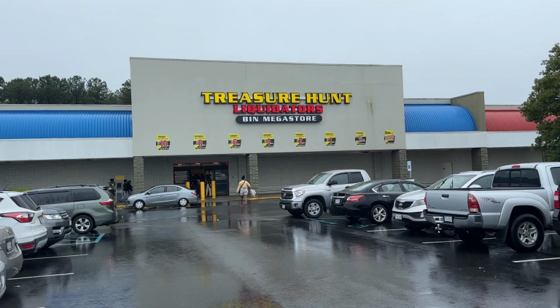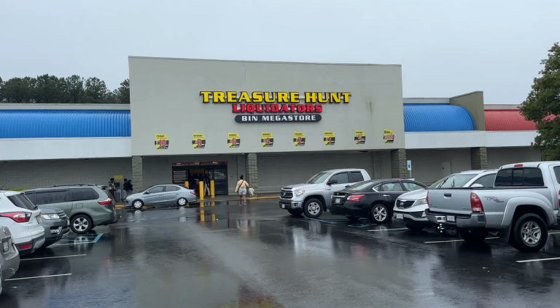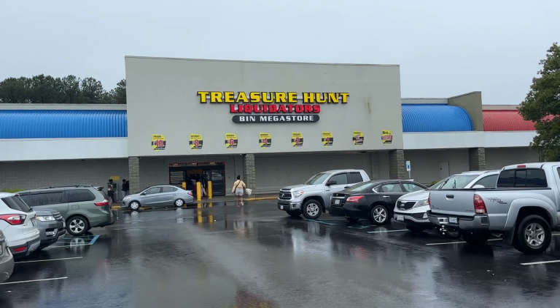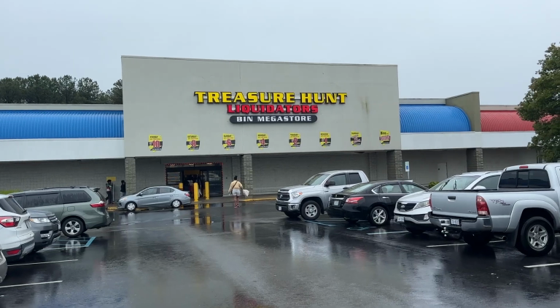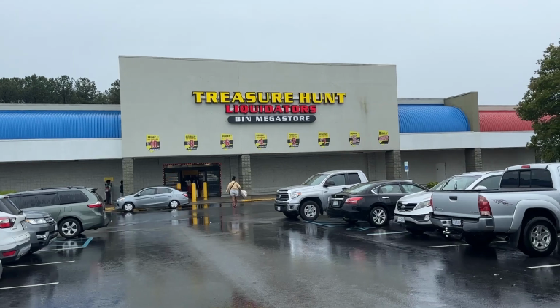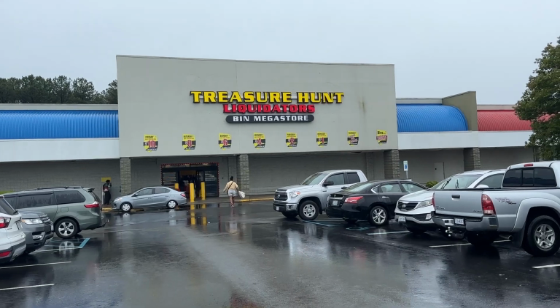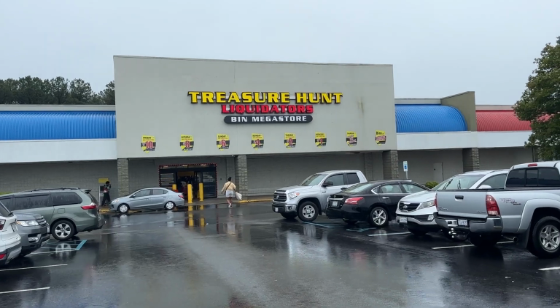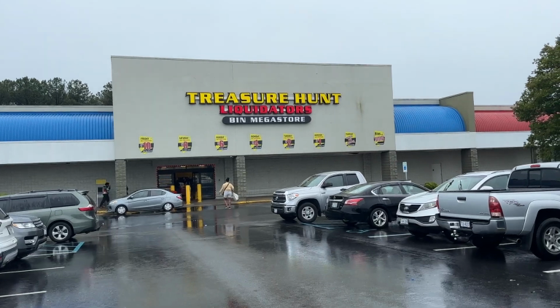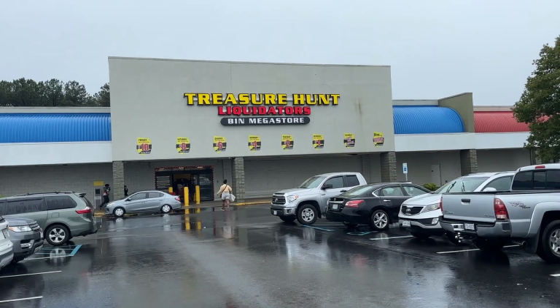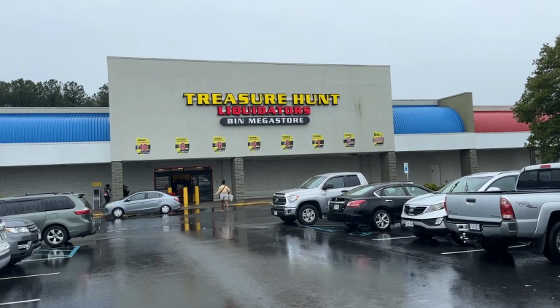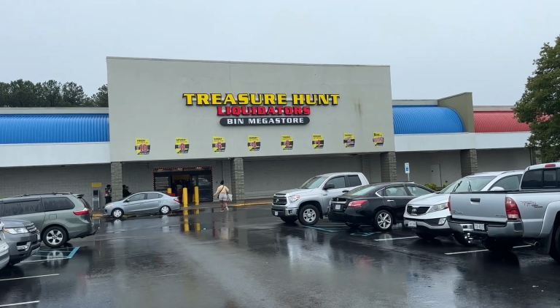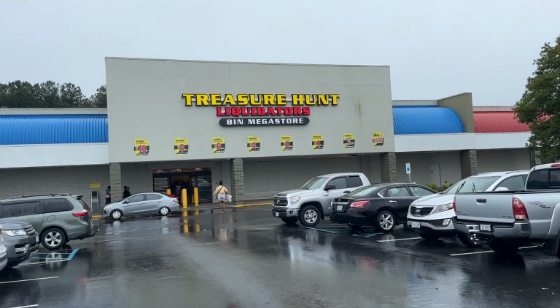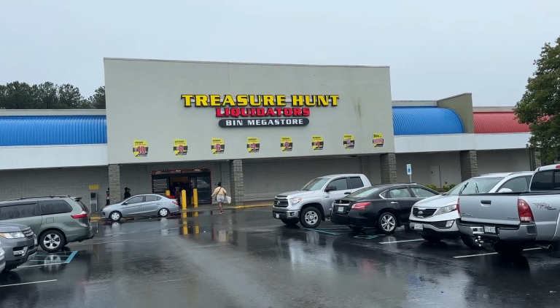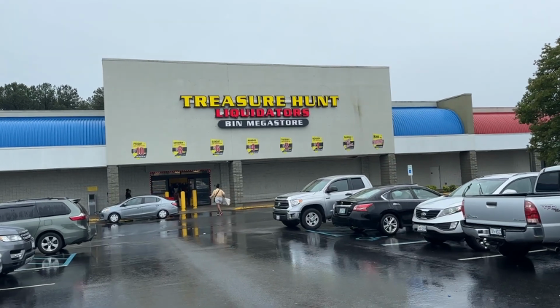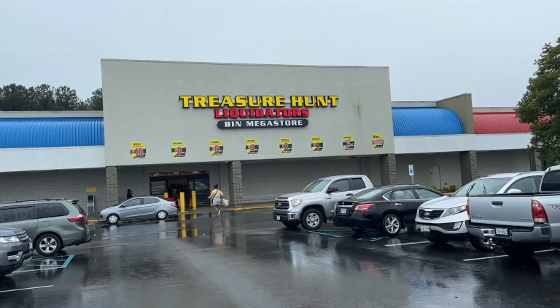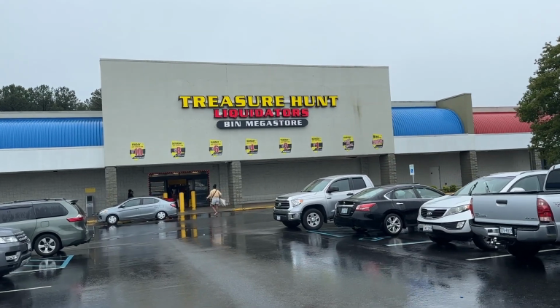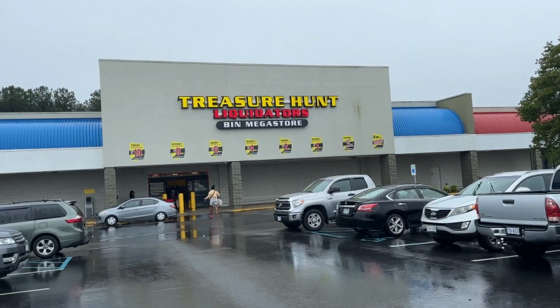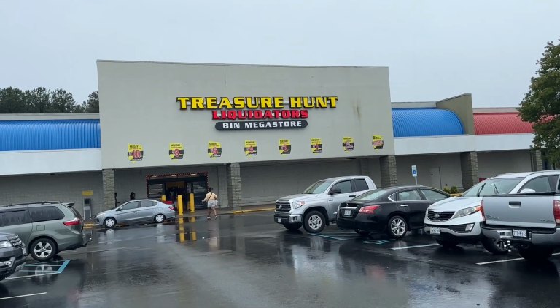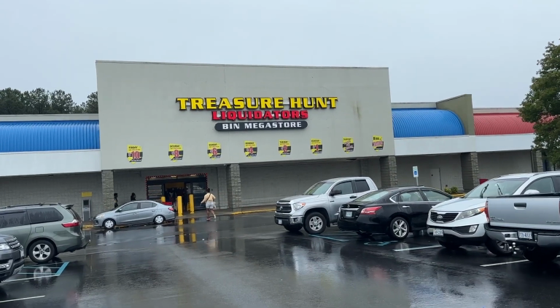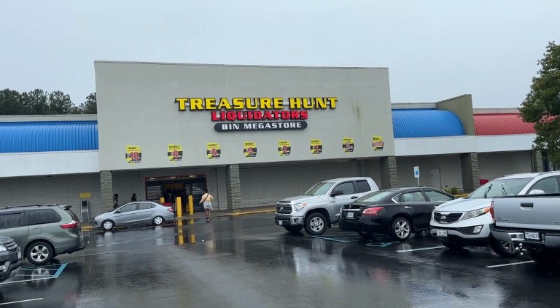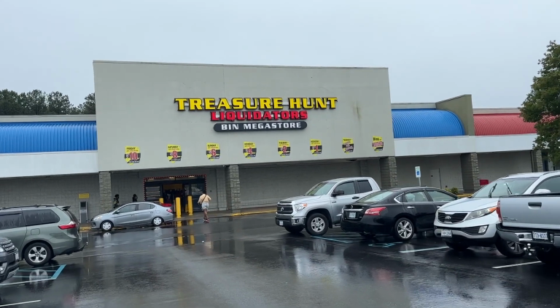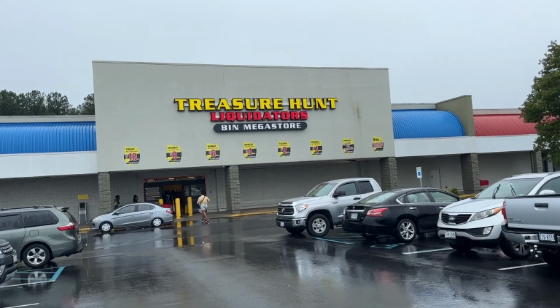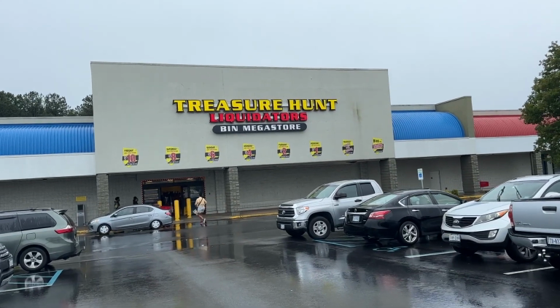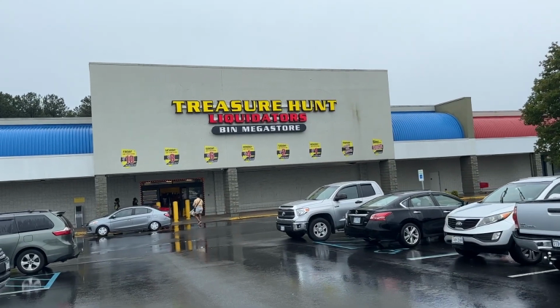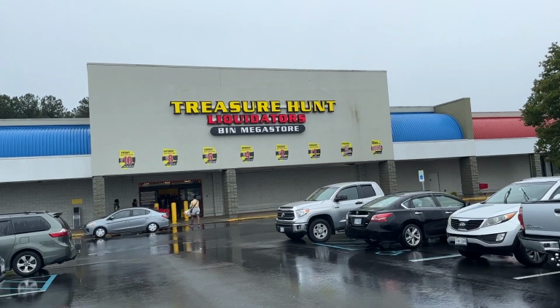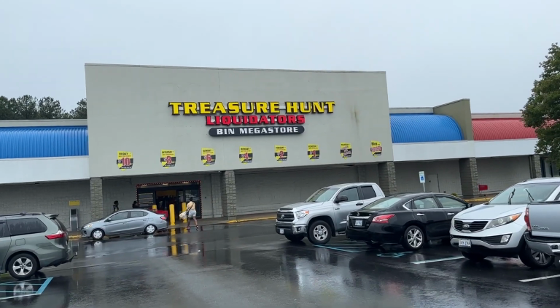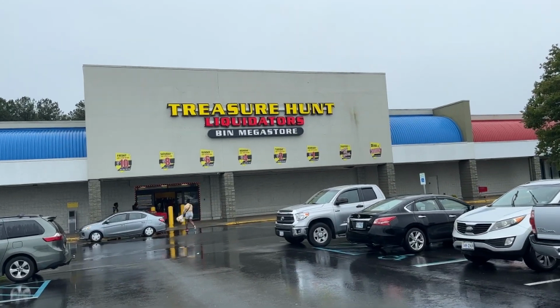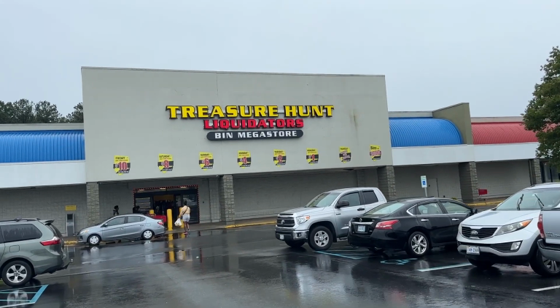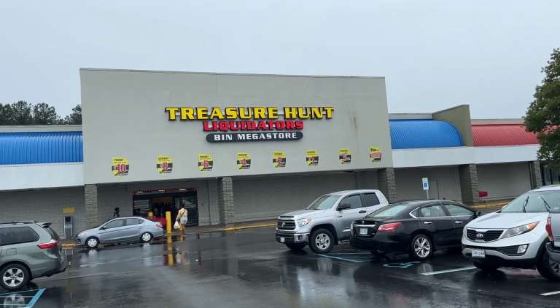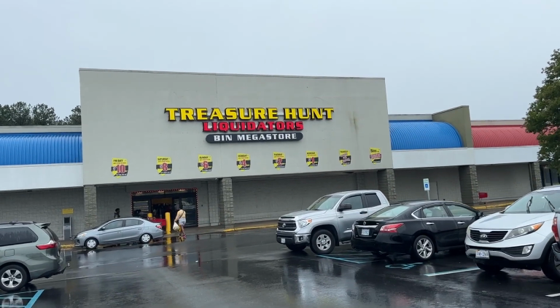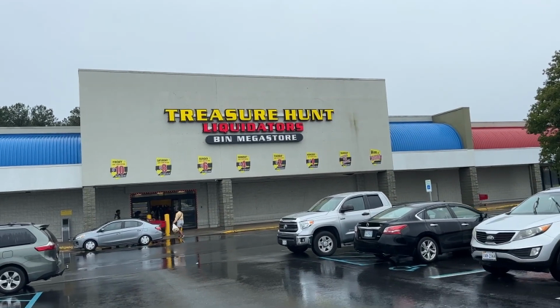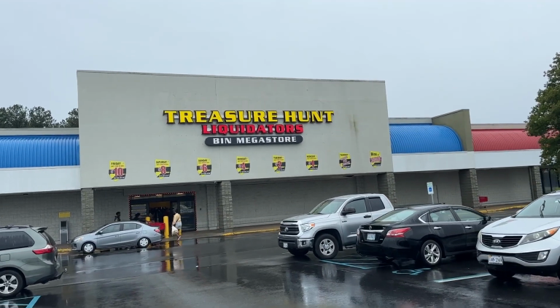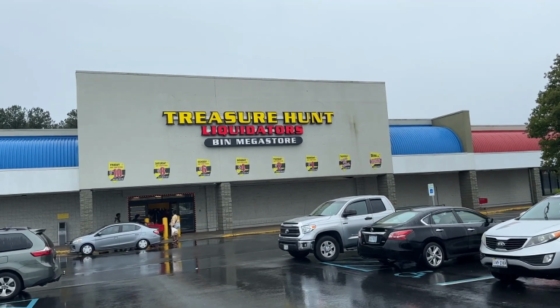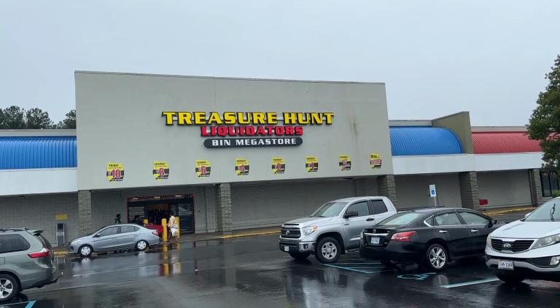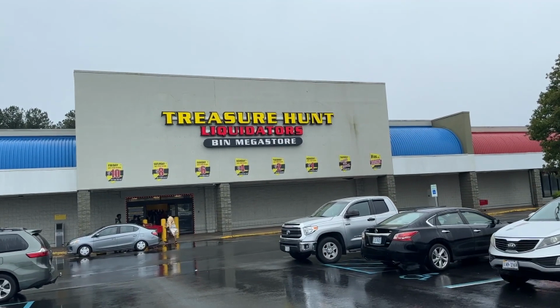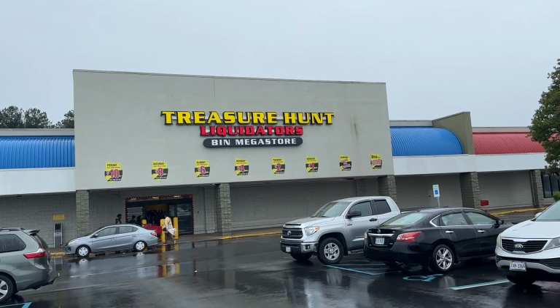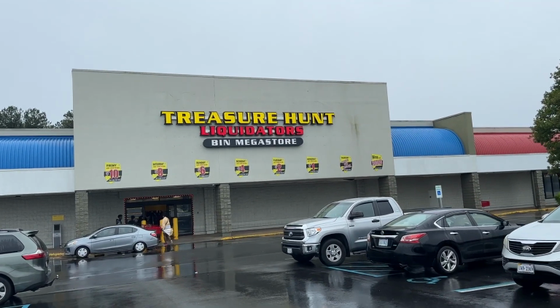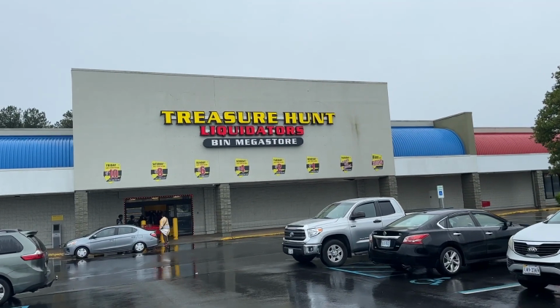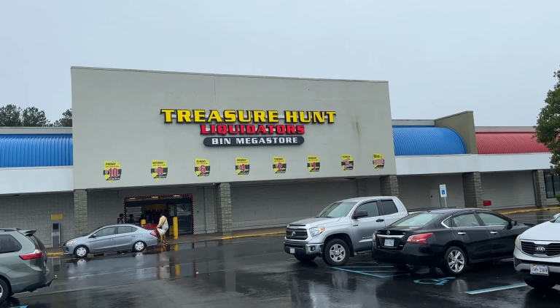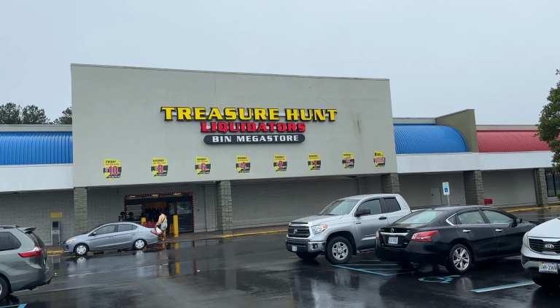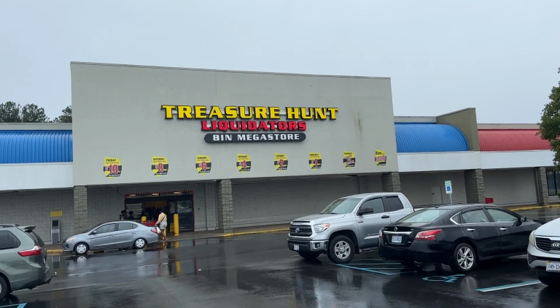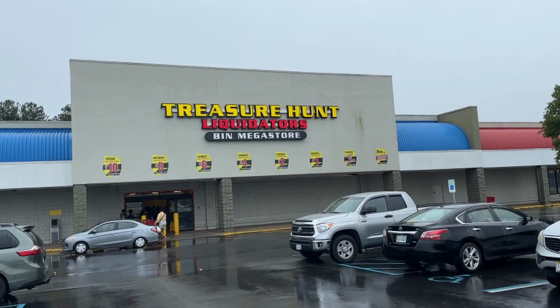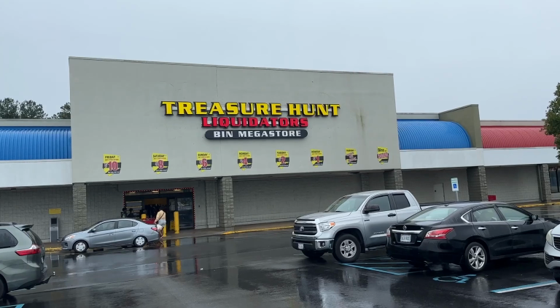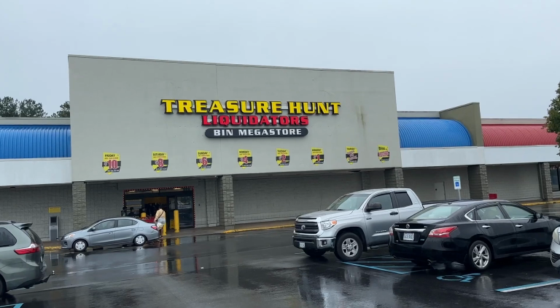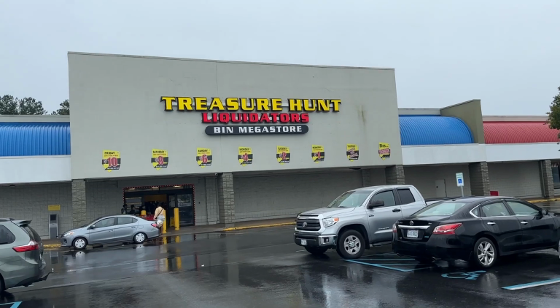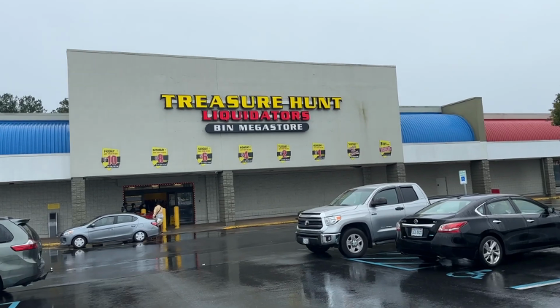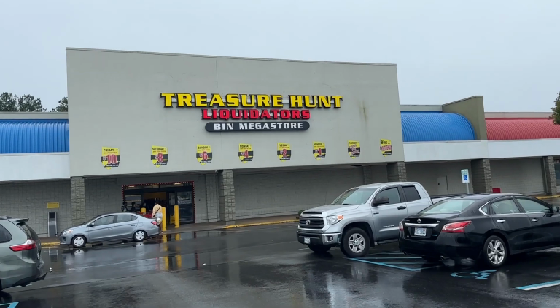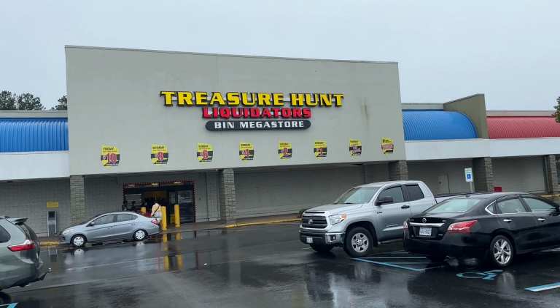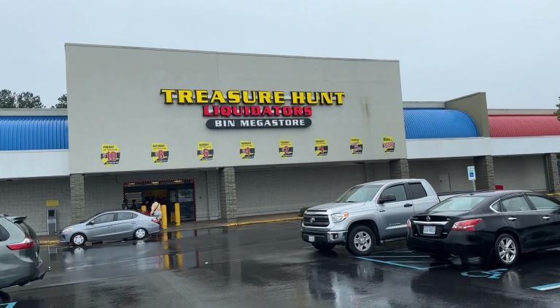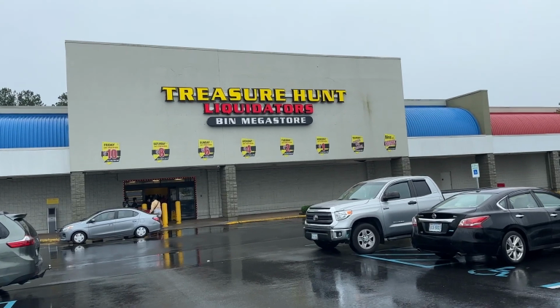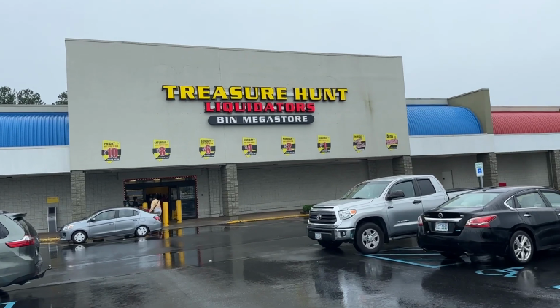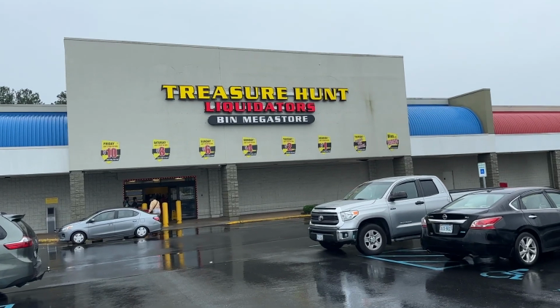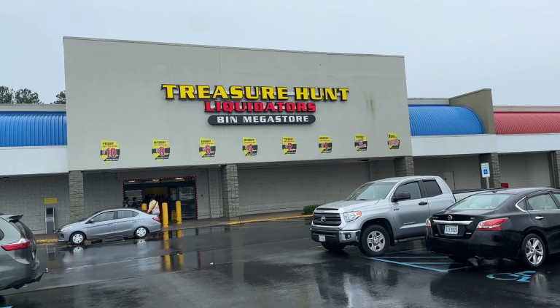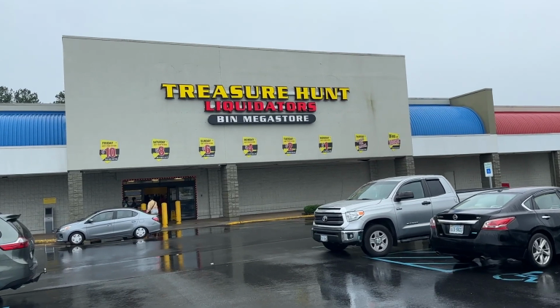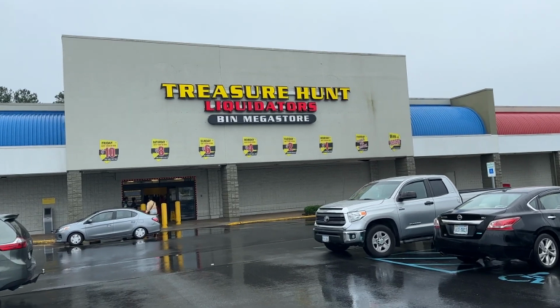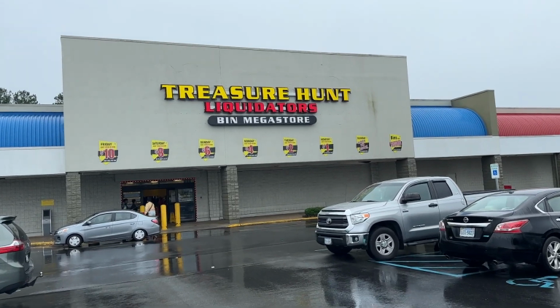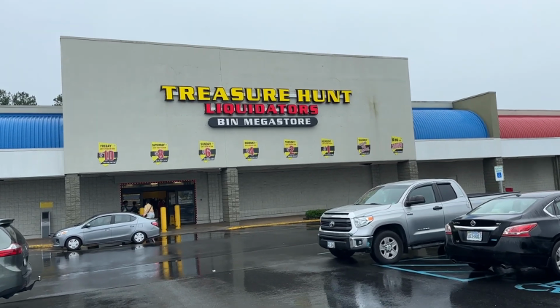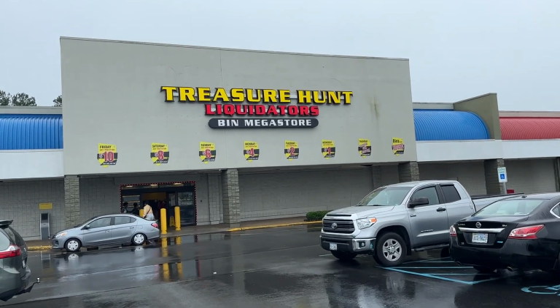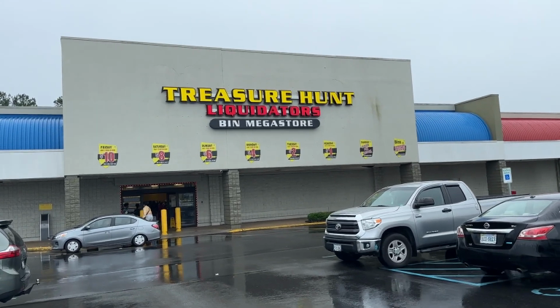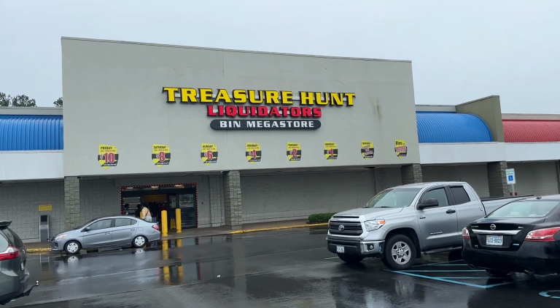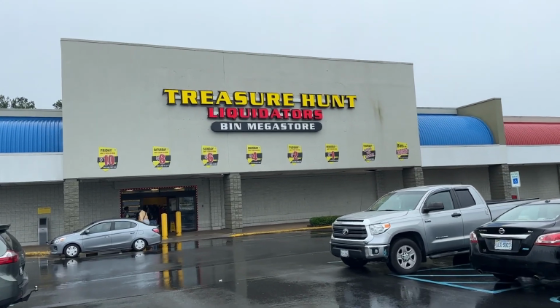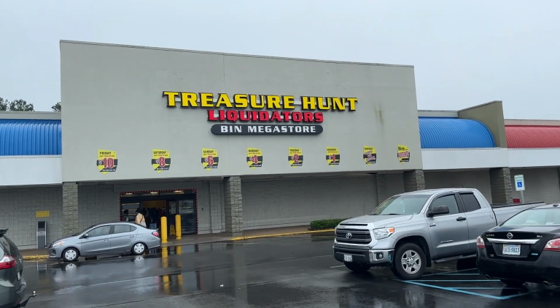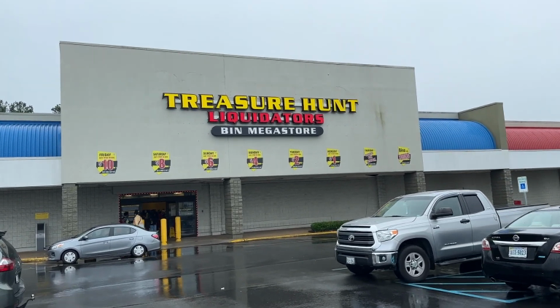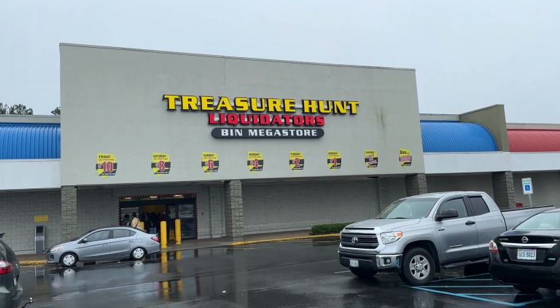Welcome back to Dad Deals. Today we'll be checking out a new store that just opened up near me called Treasure Hunt Liquidators in Norfolk, Virginia.